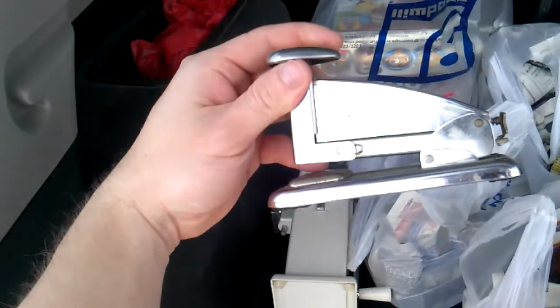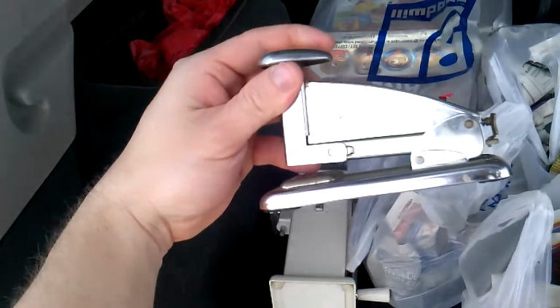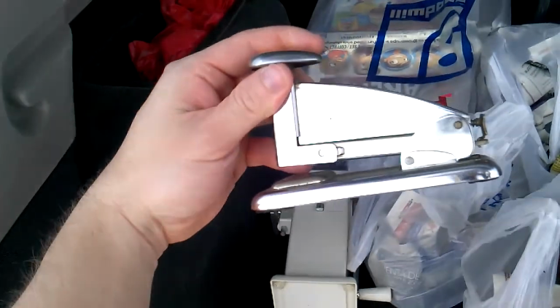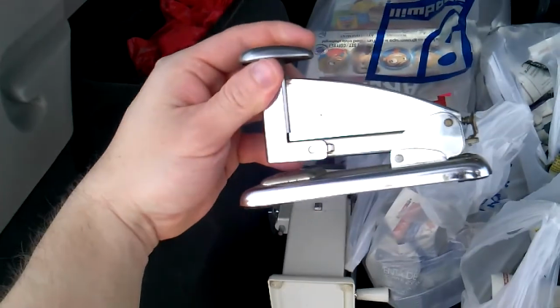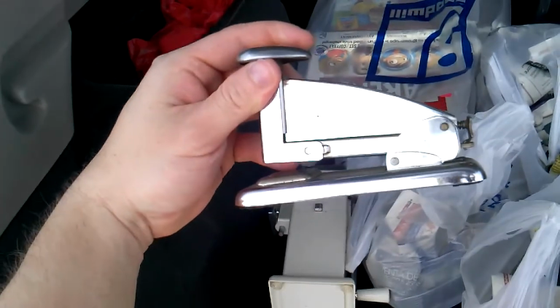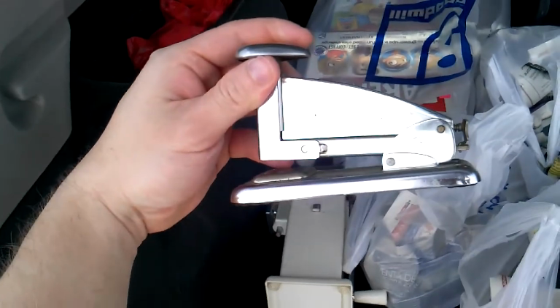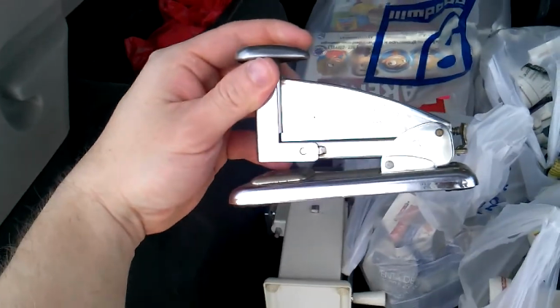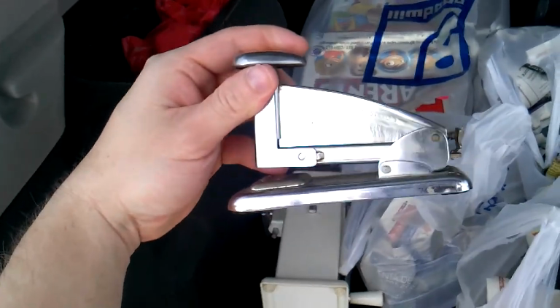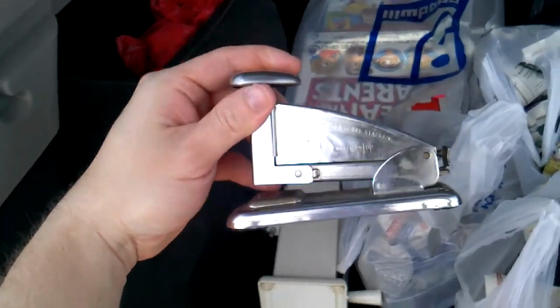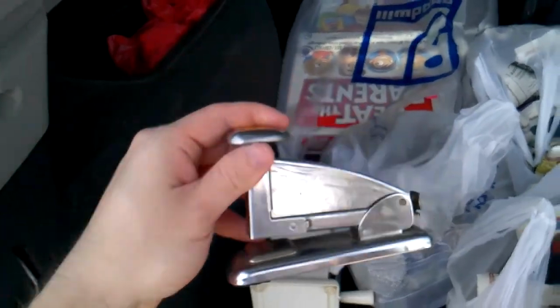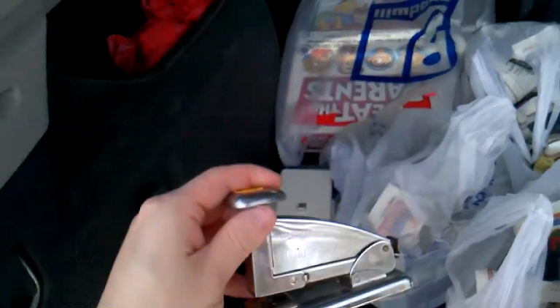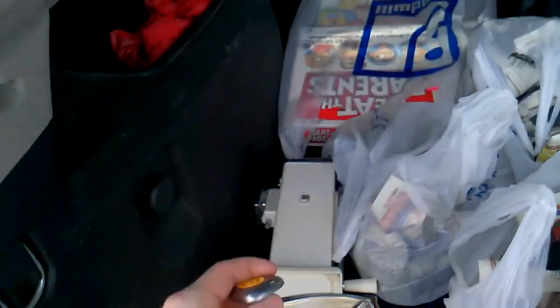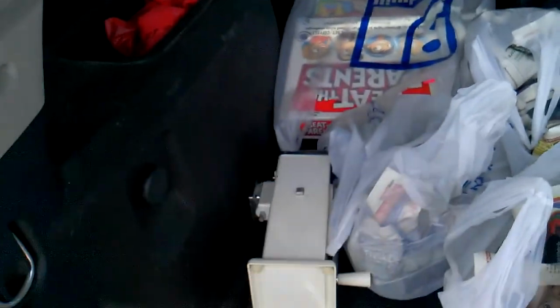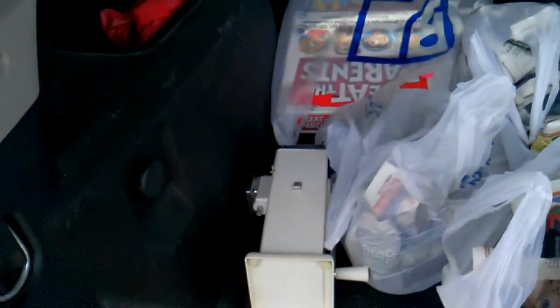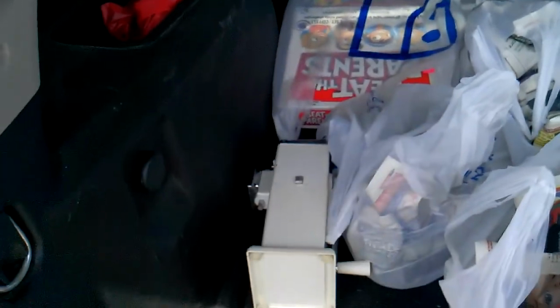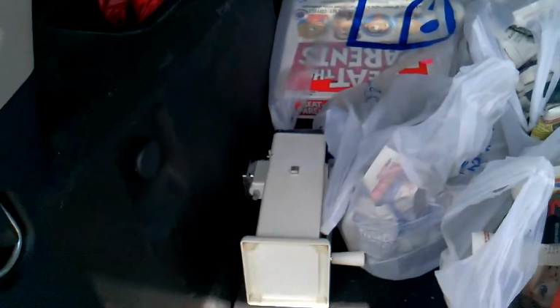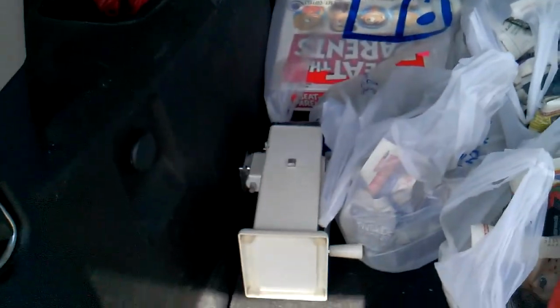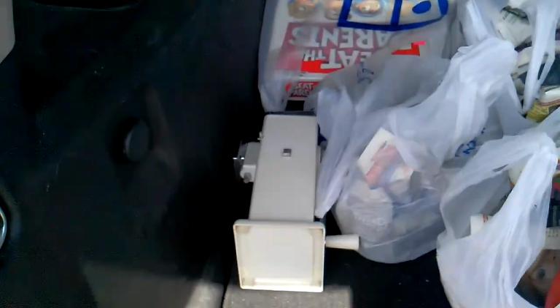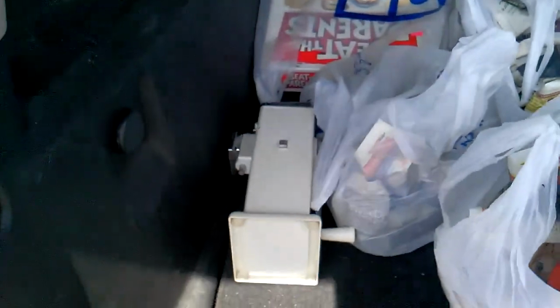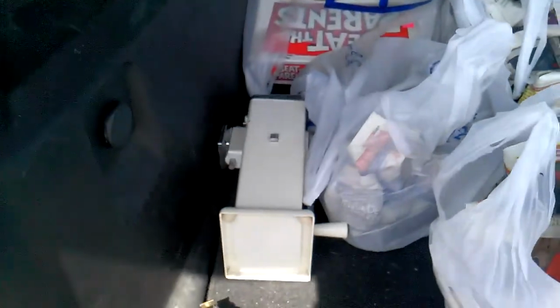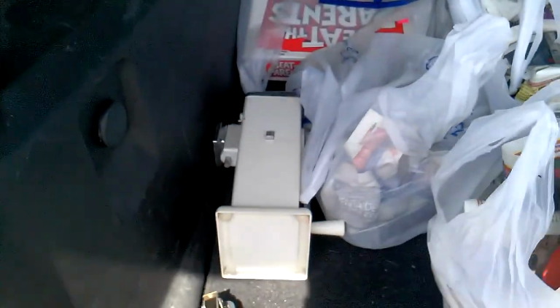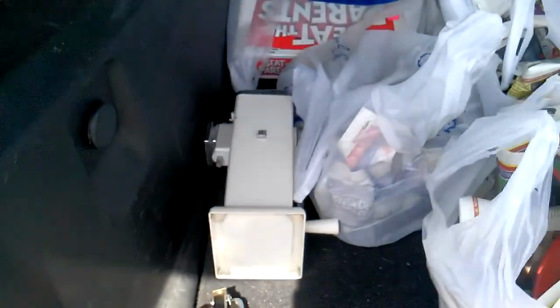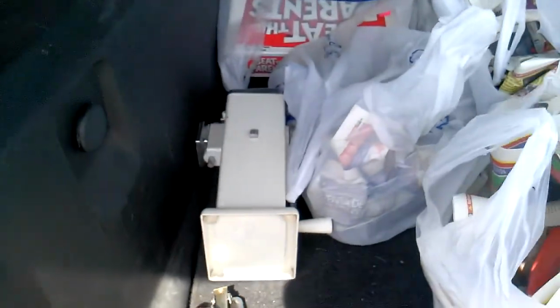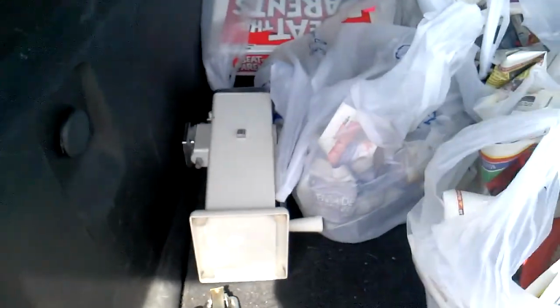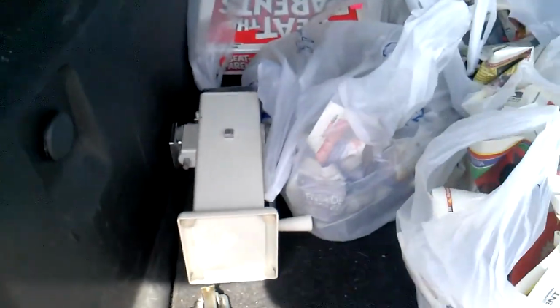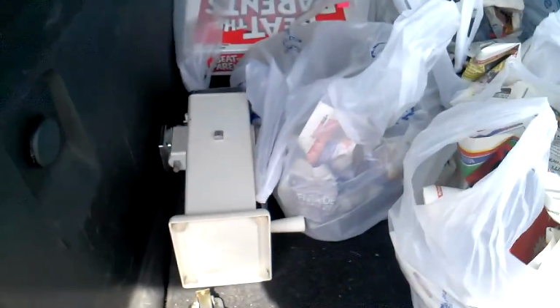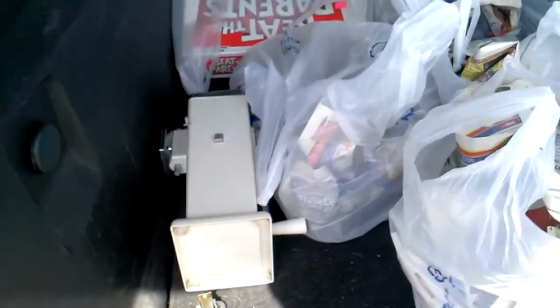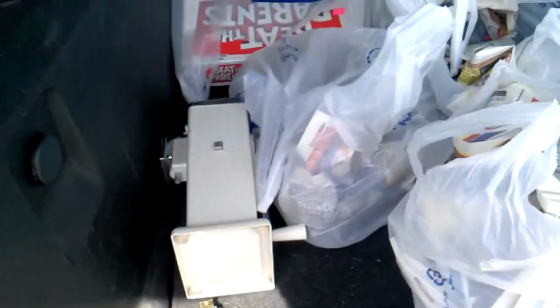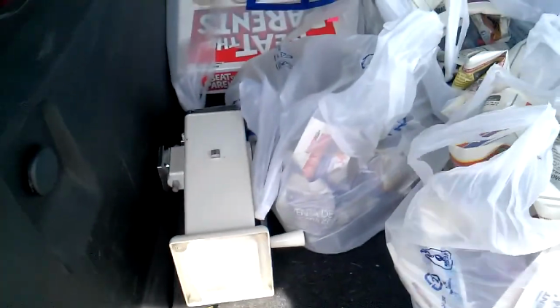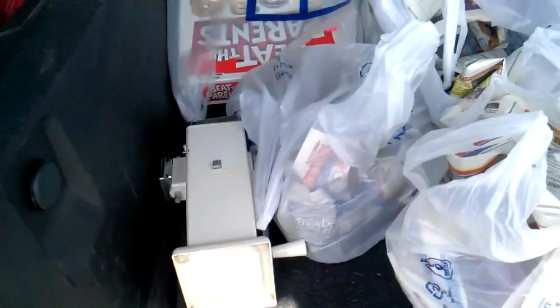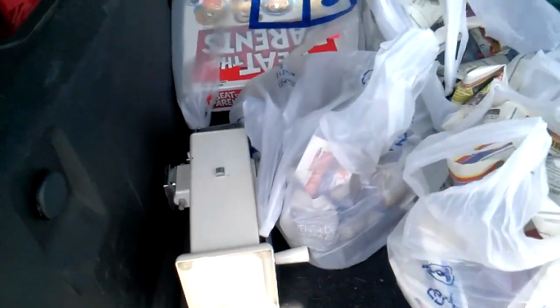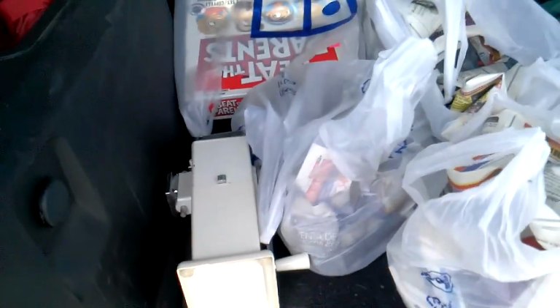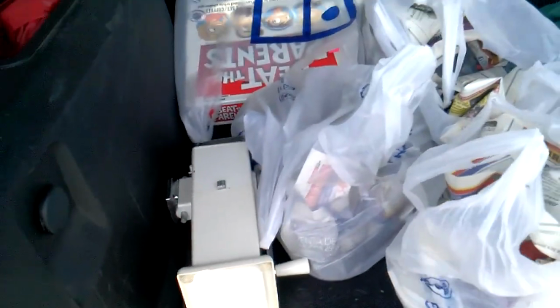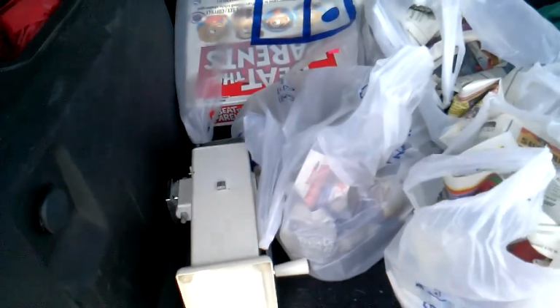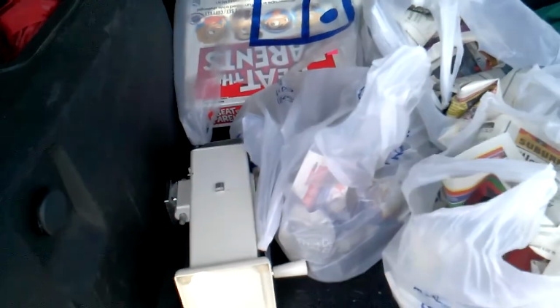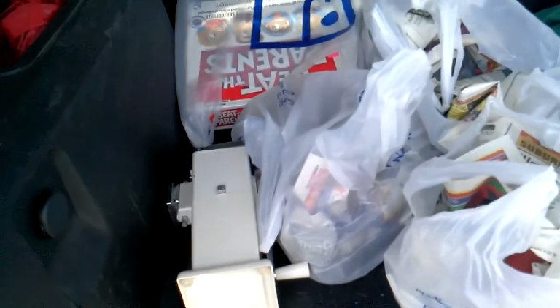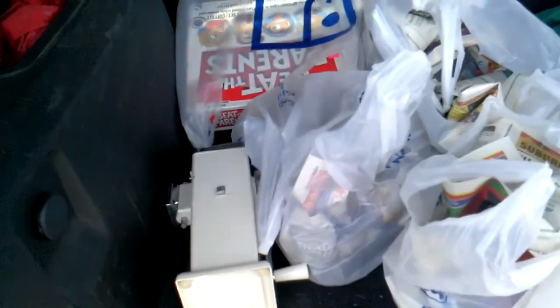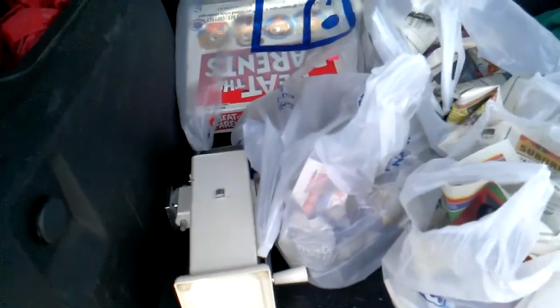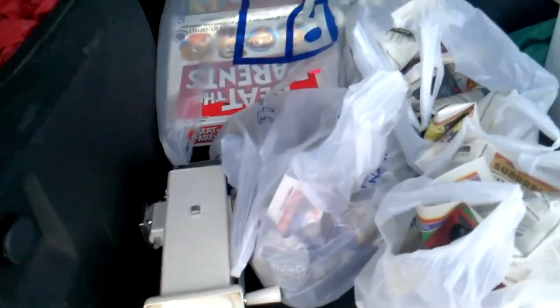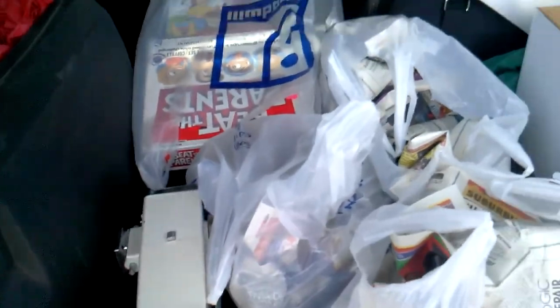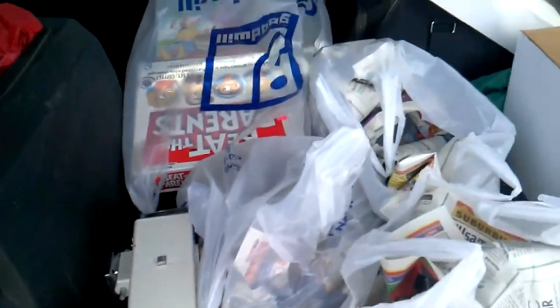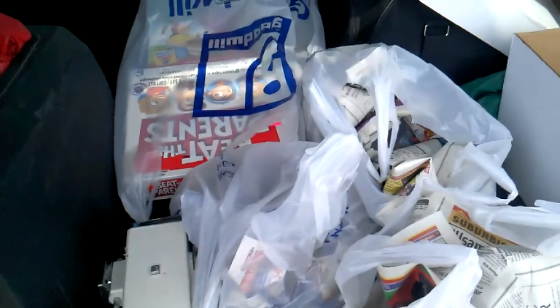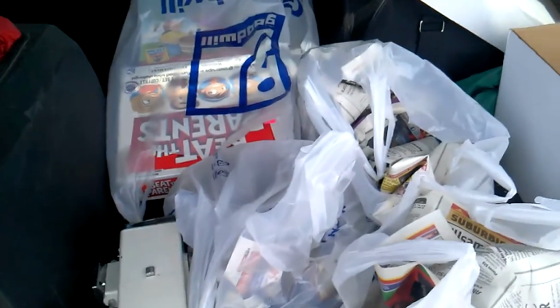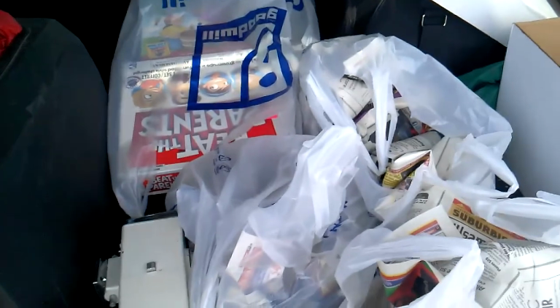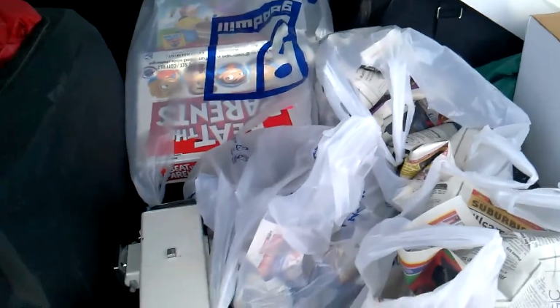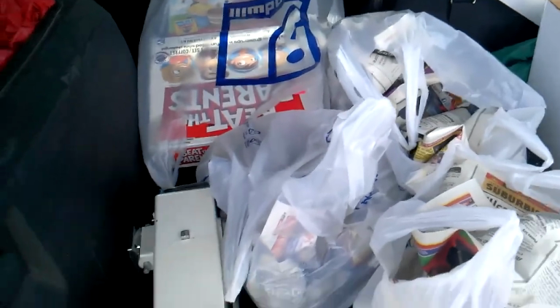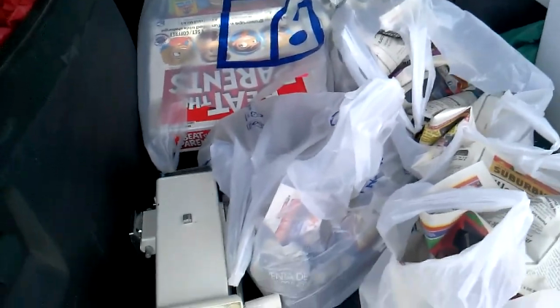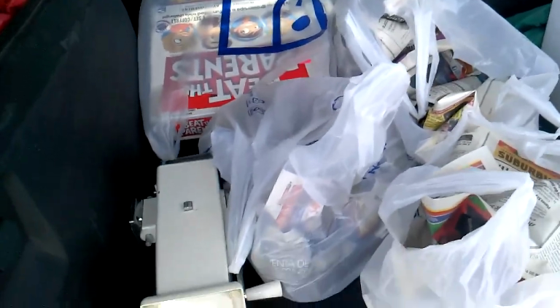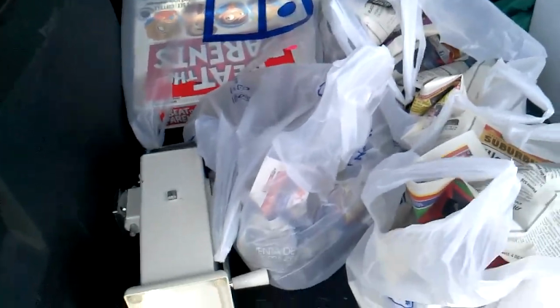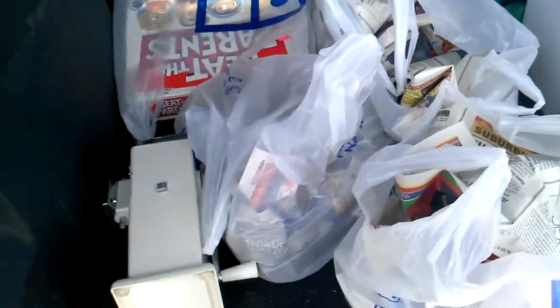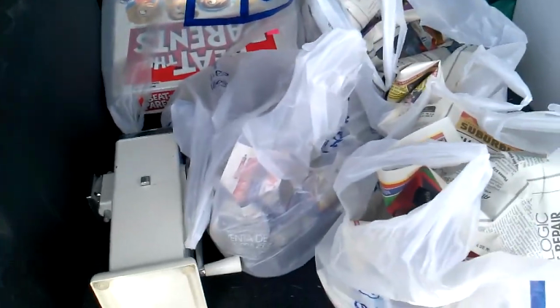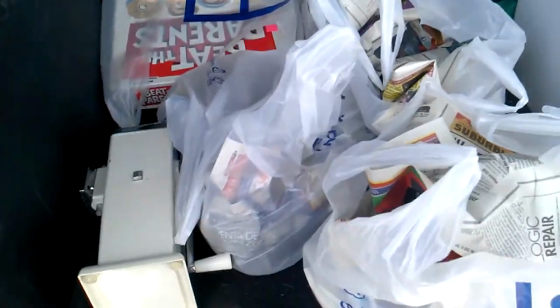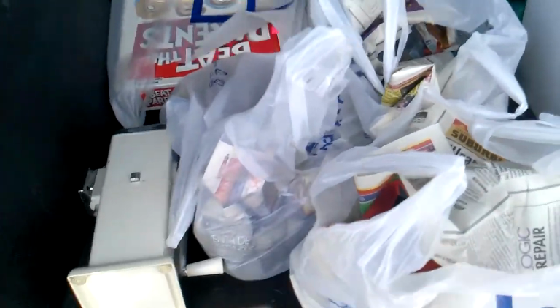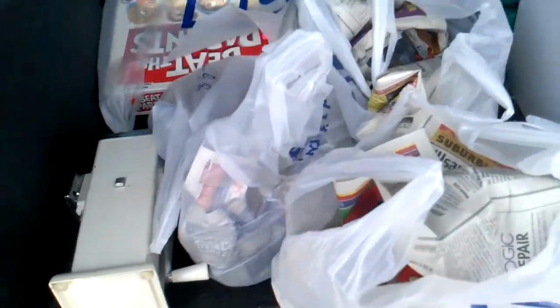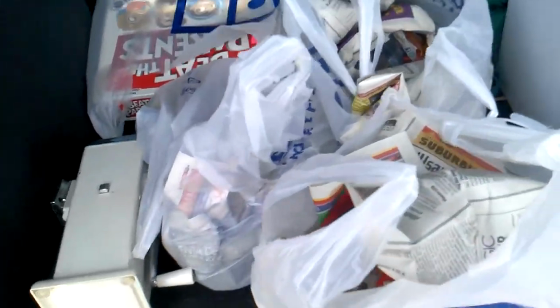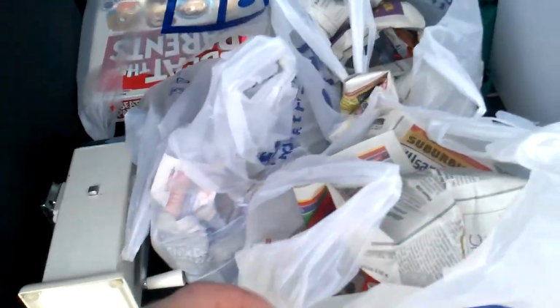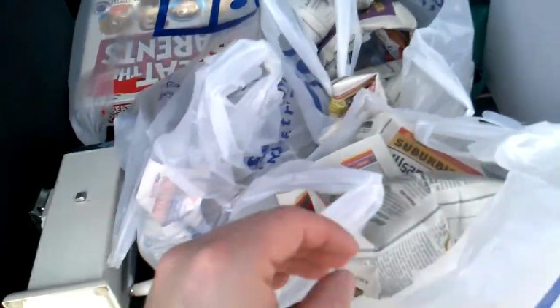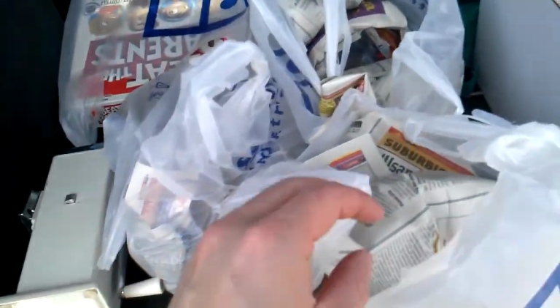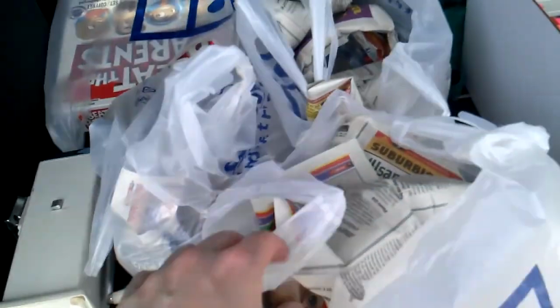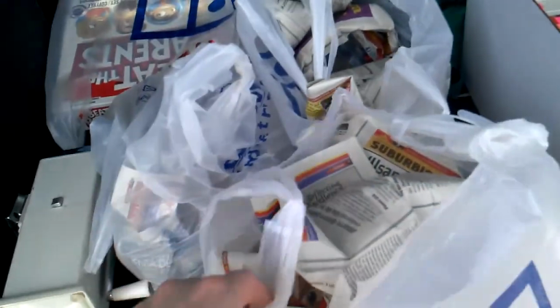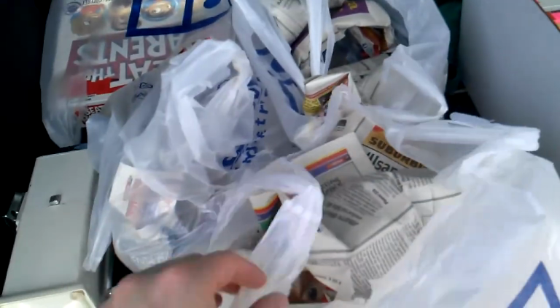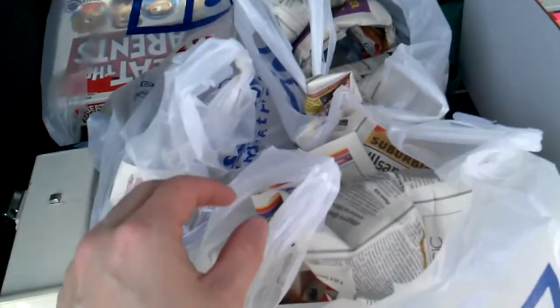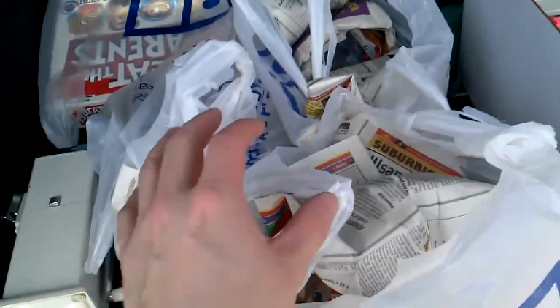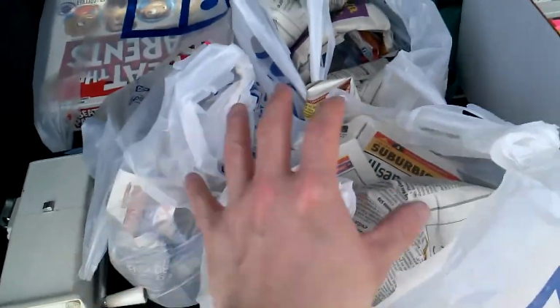It was a garage sale at a farm, which was really nice. I kind of prefer those to the subdivisions and in-town ones.